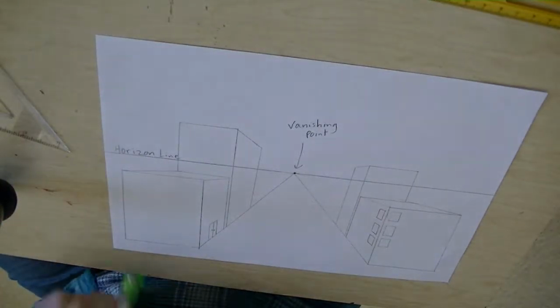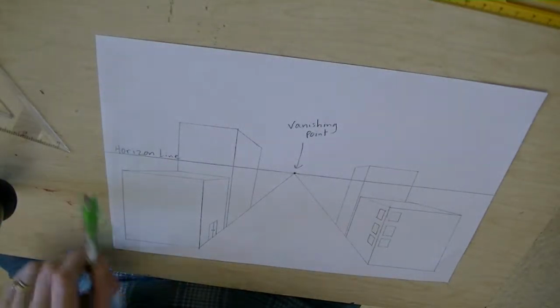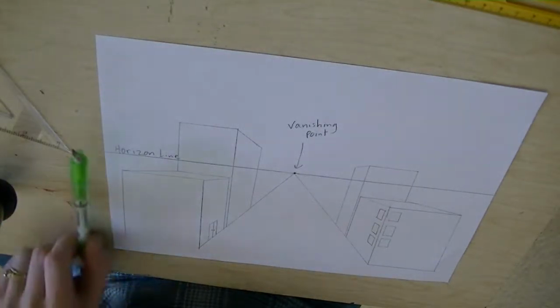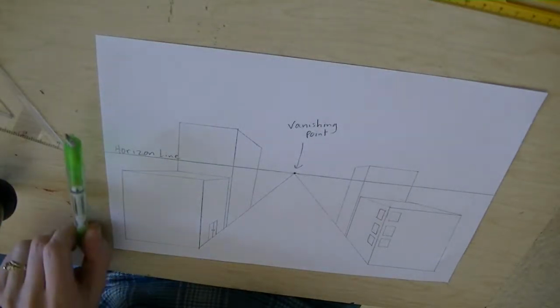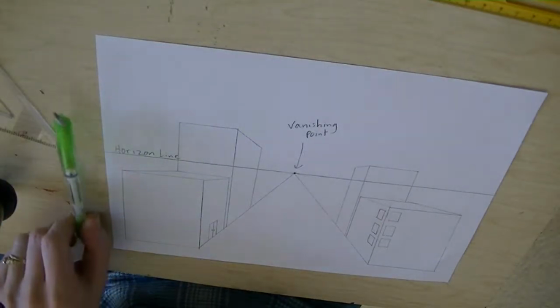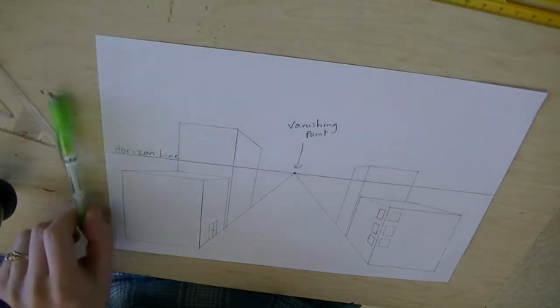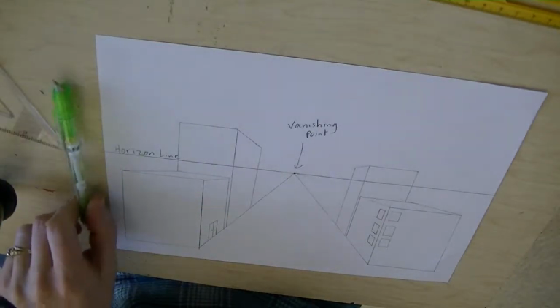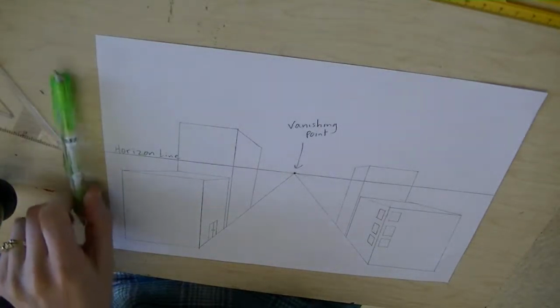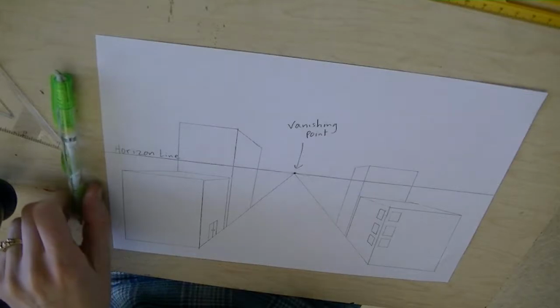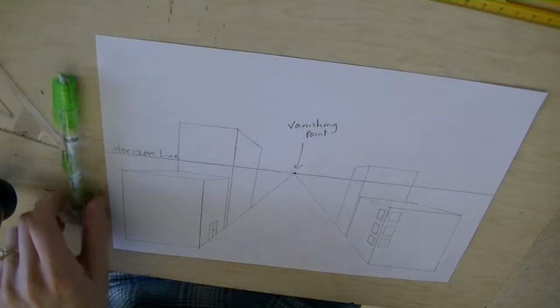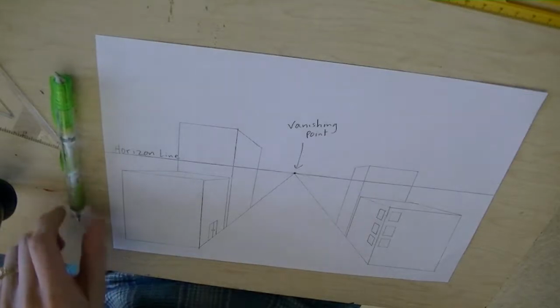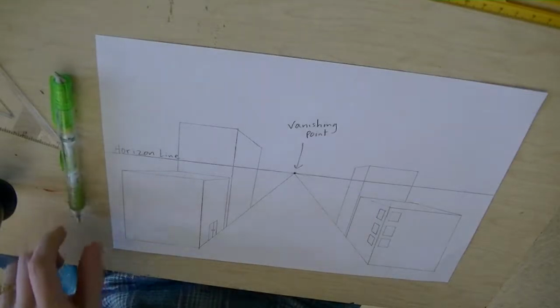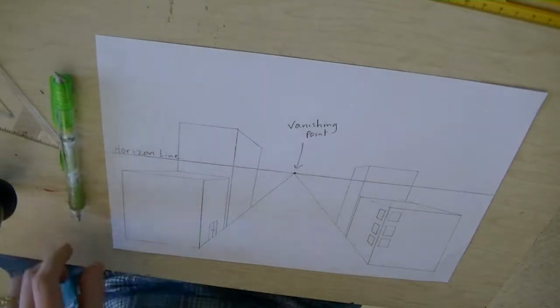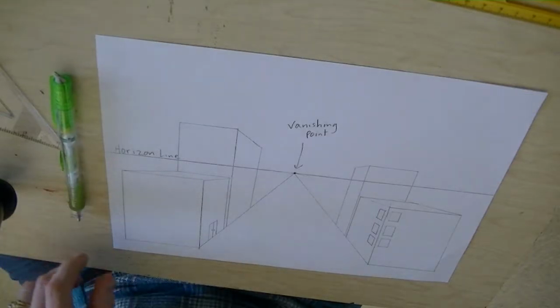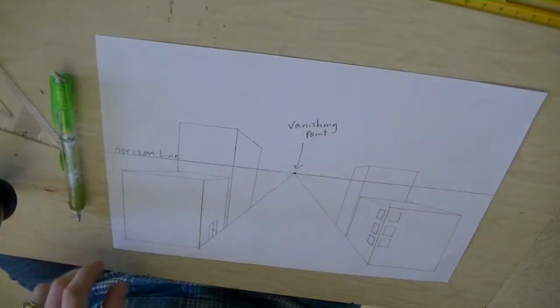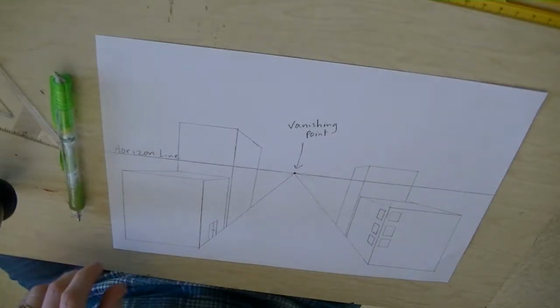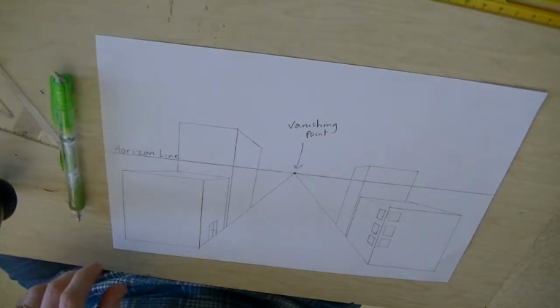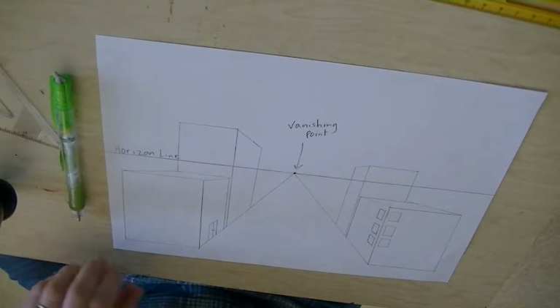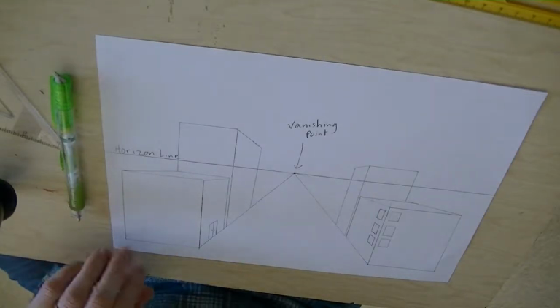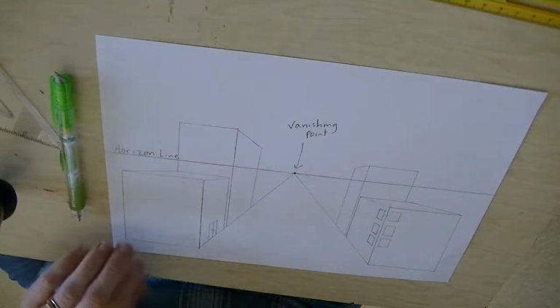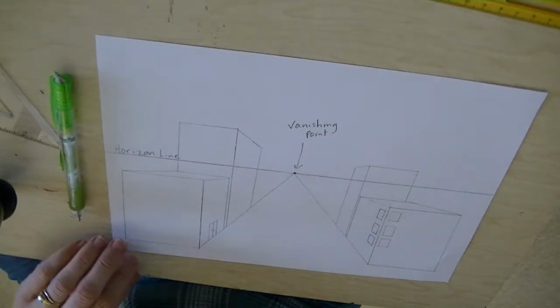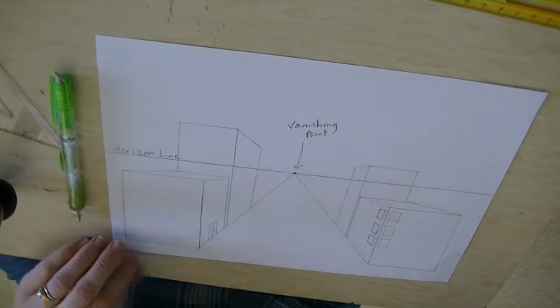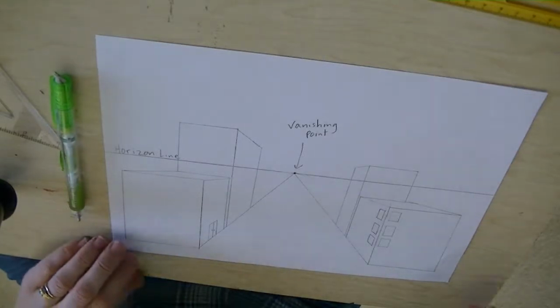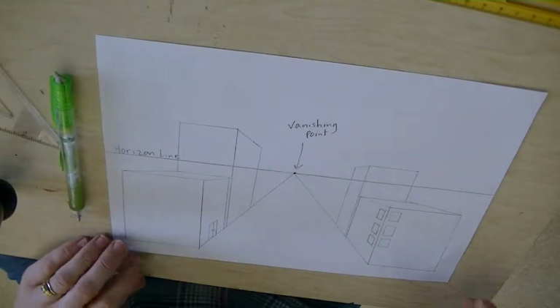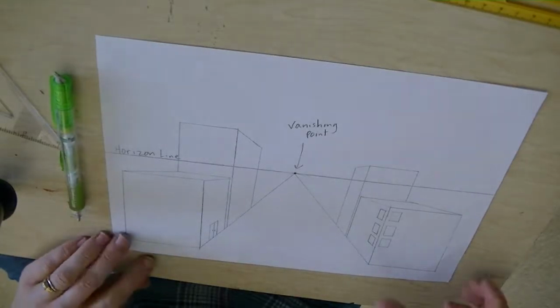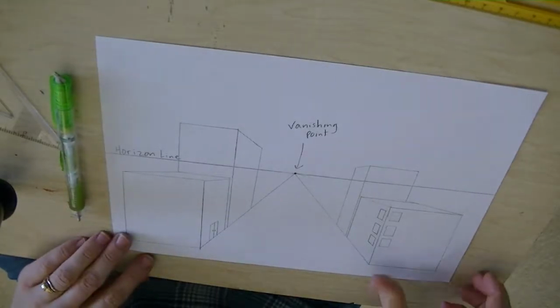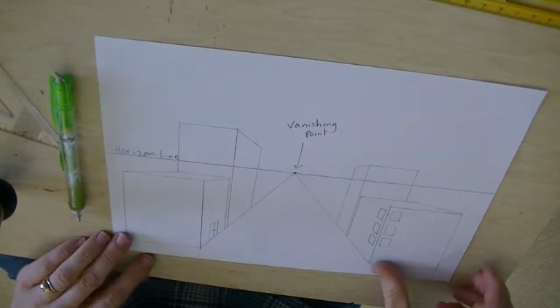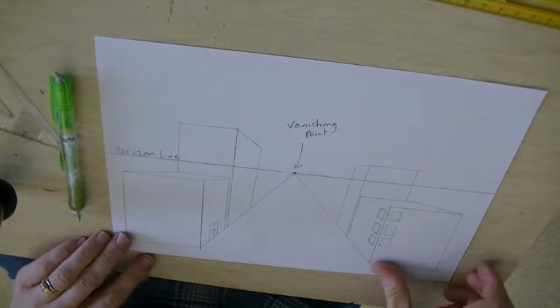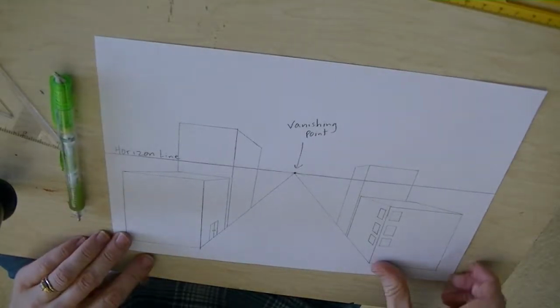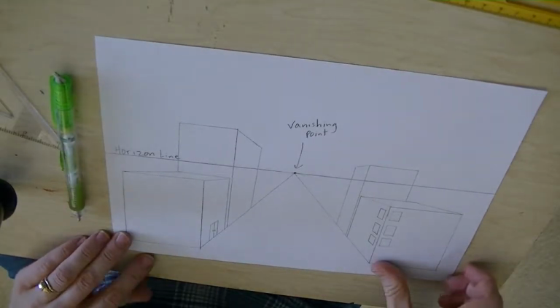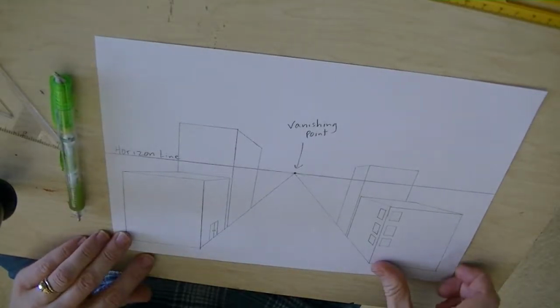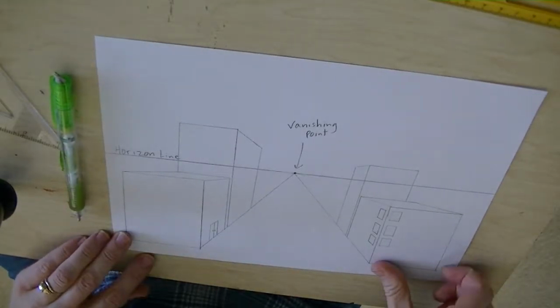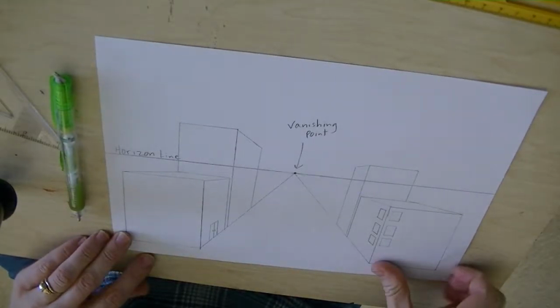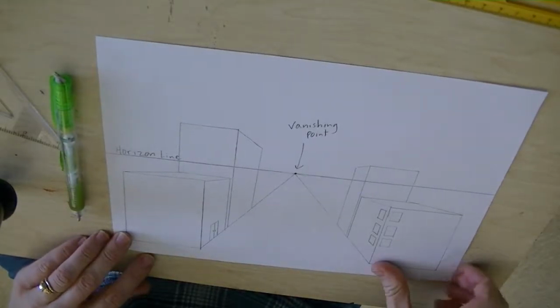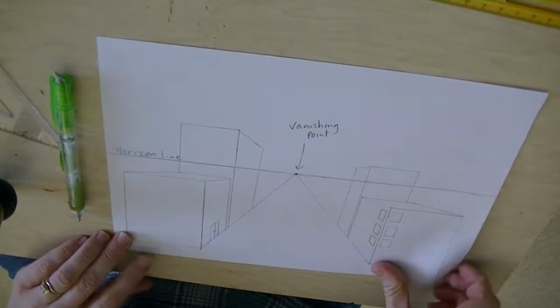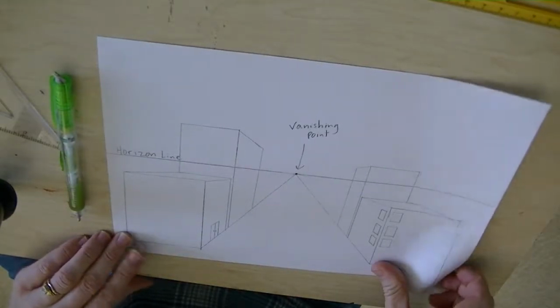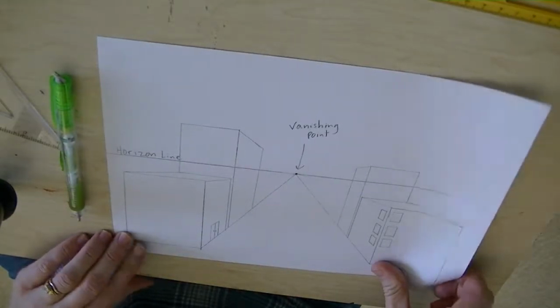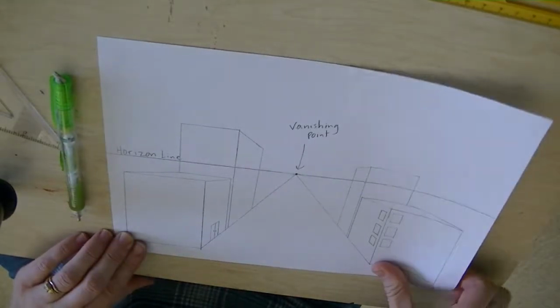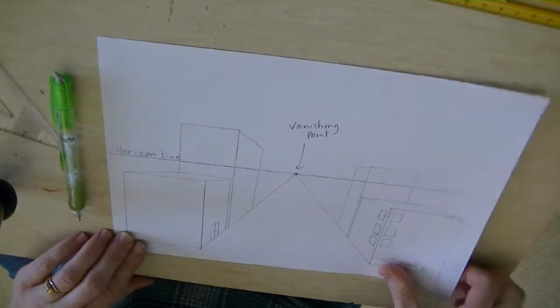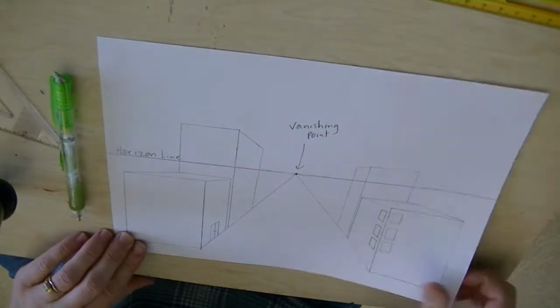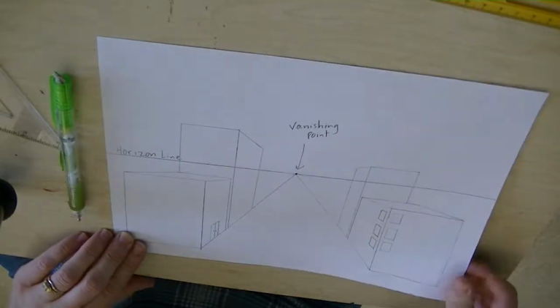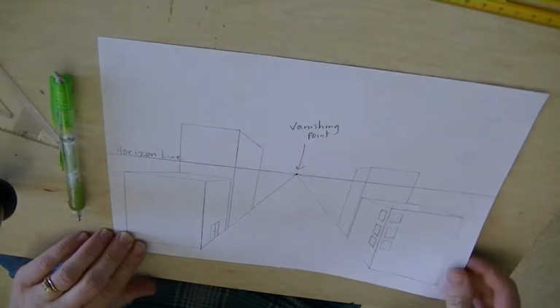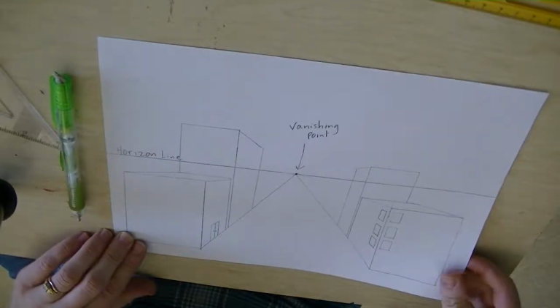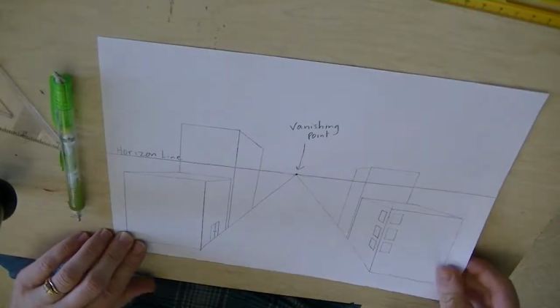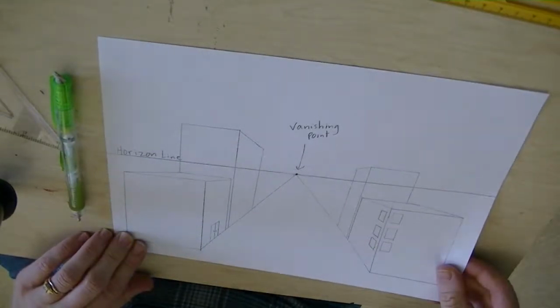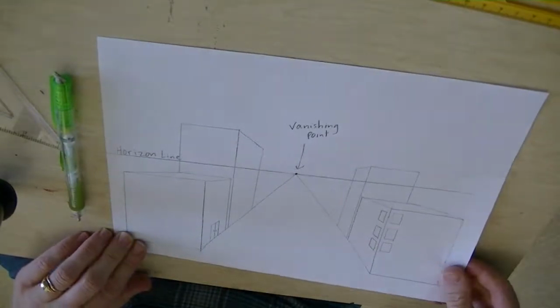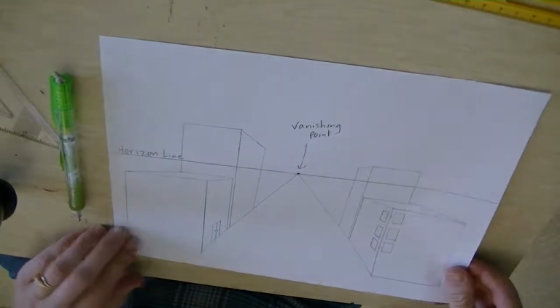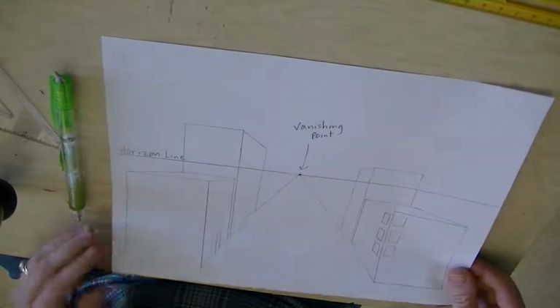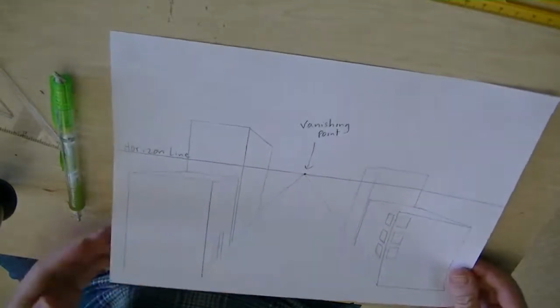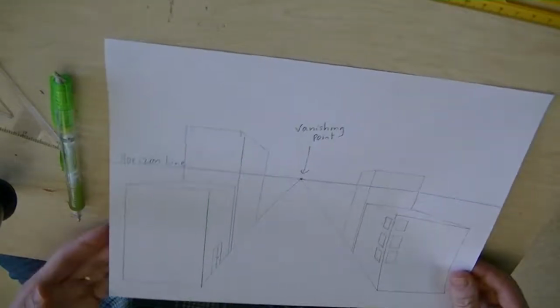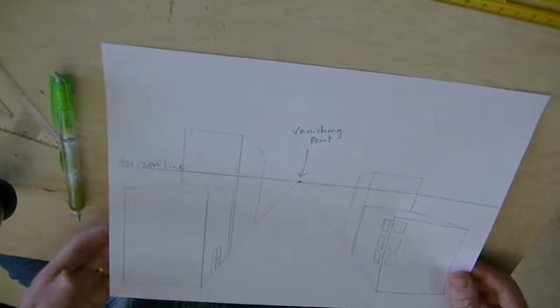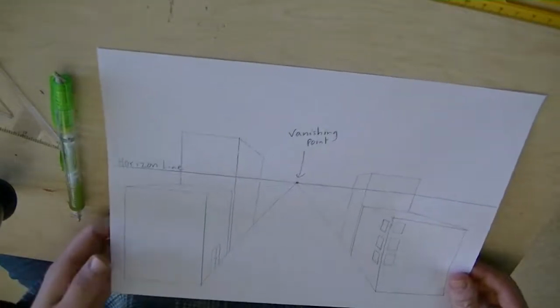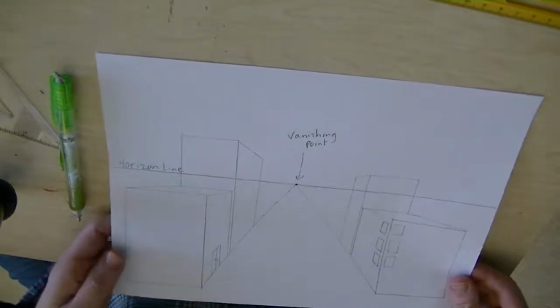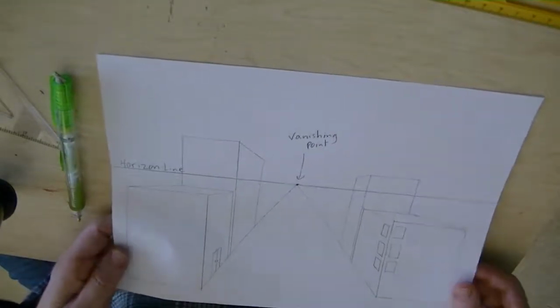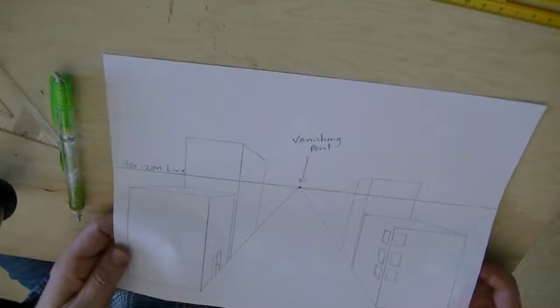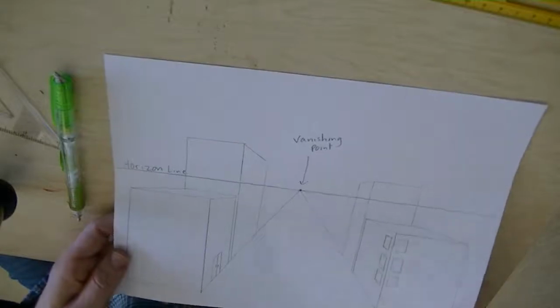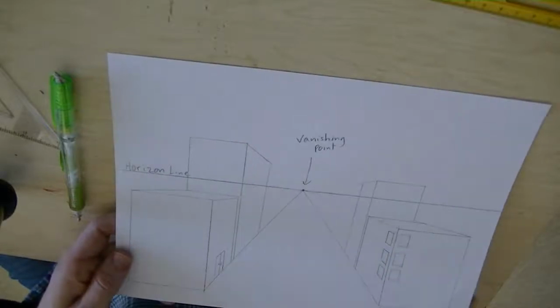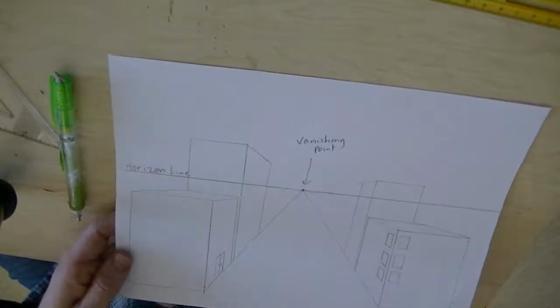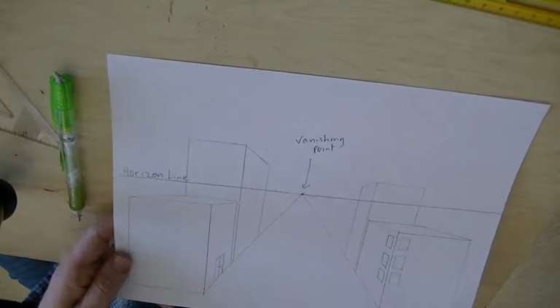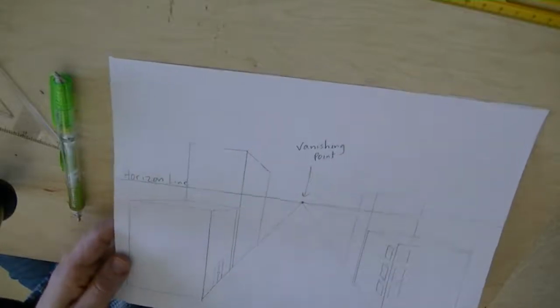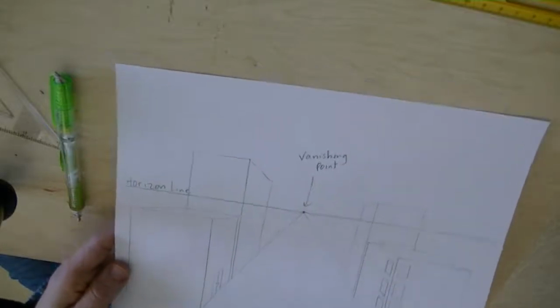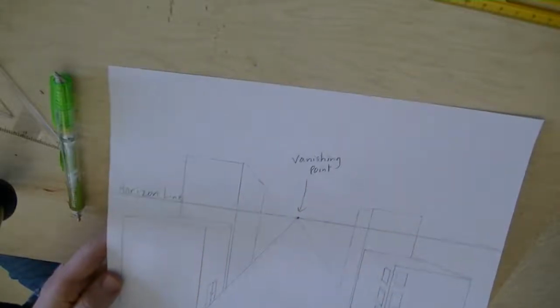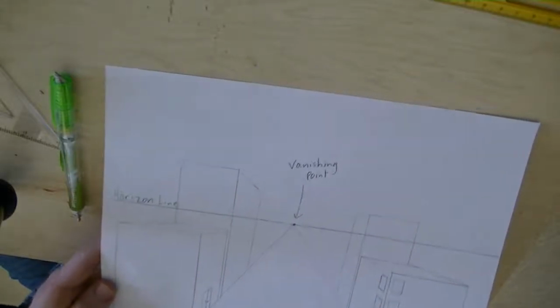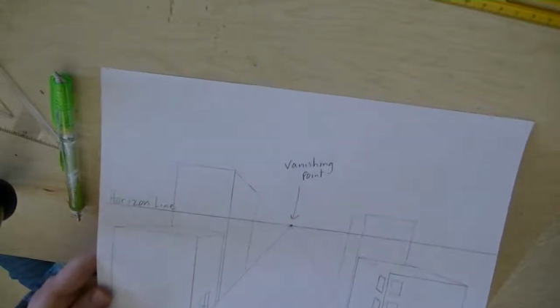That is the basics of one-point perspective.